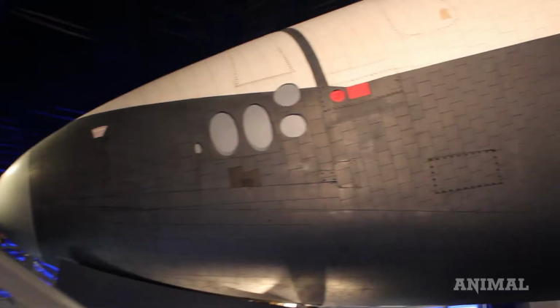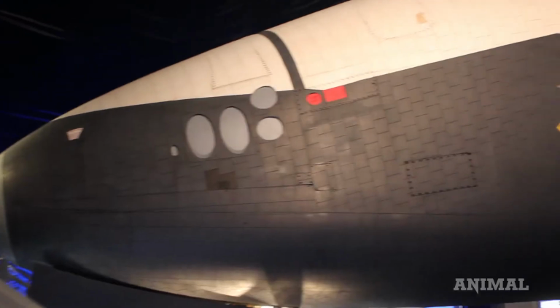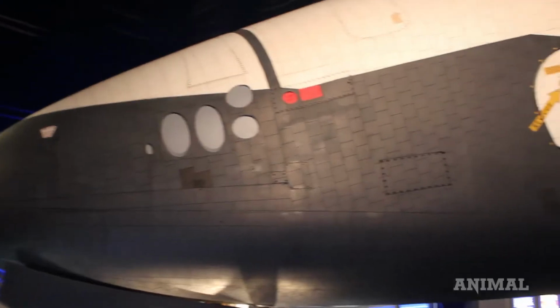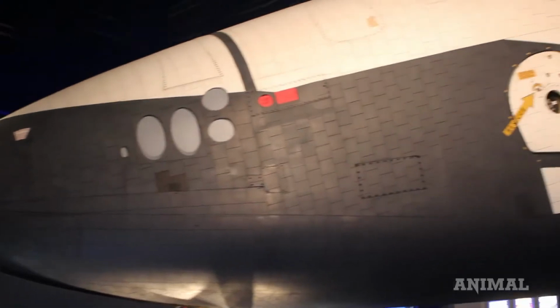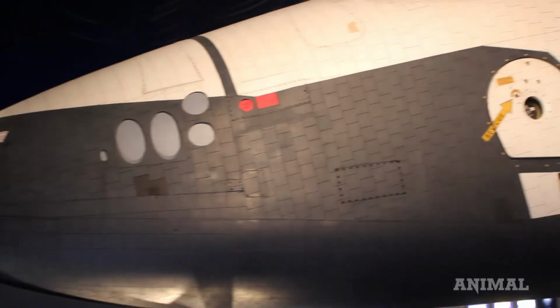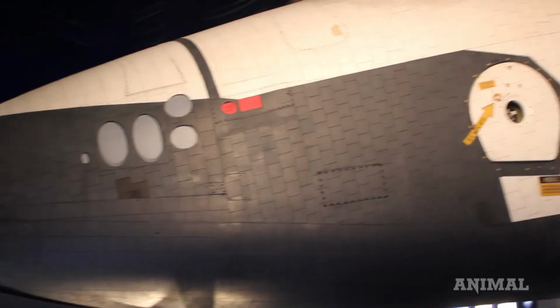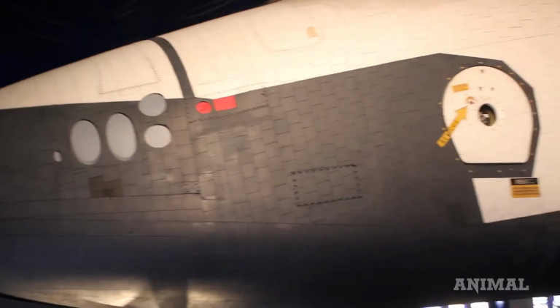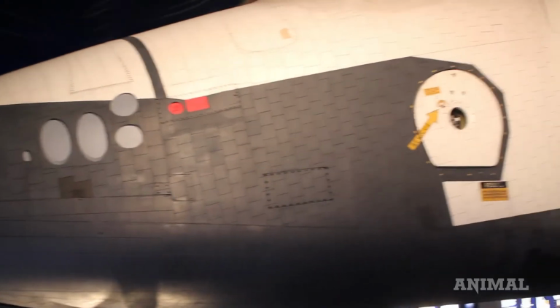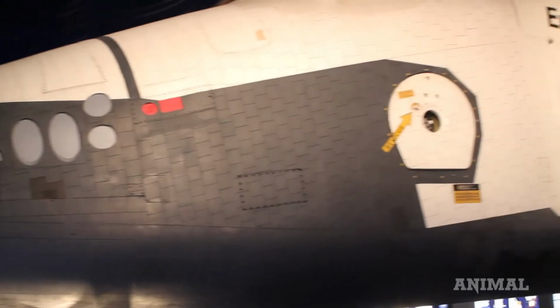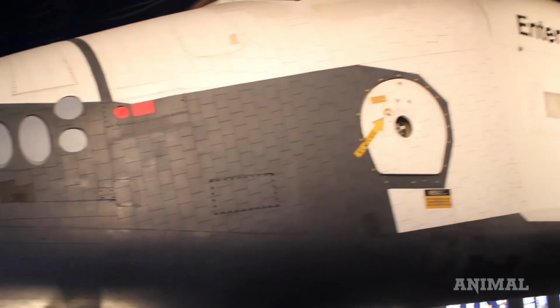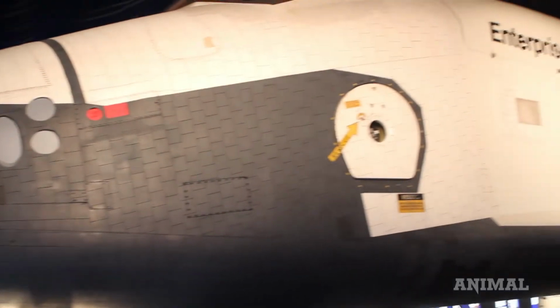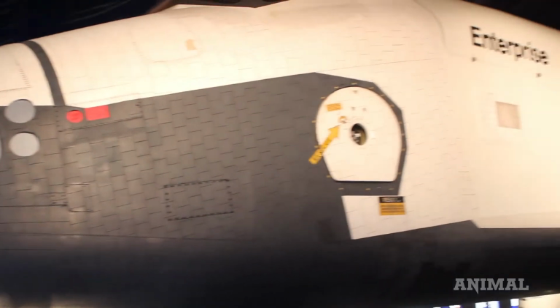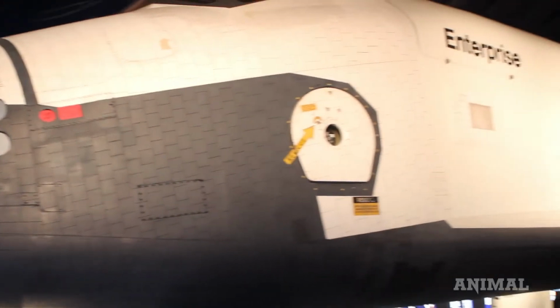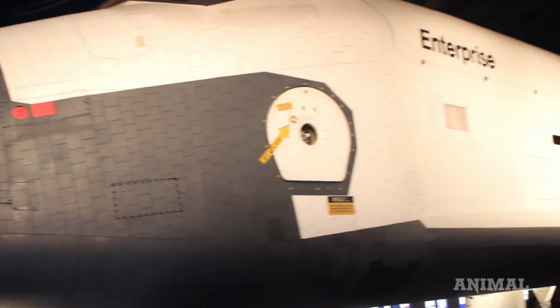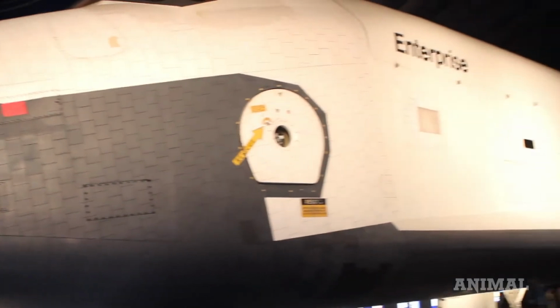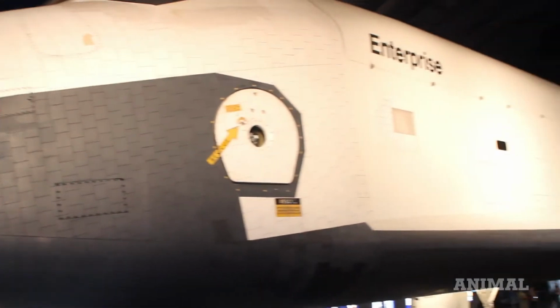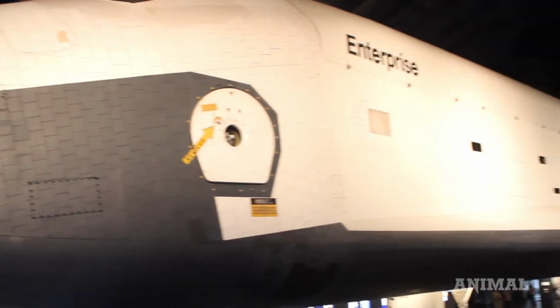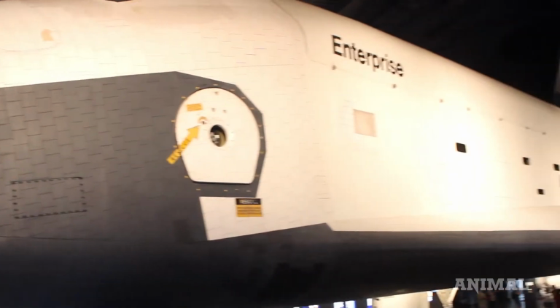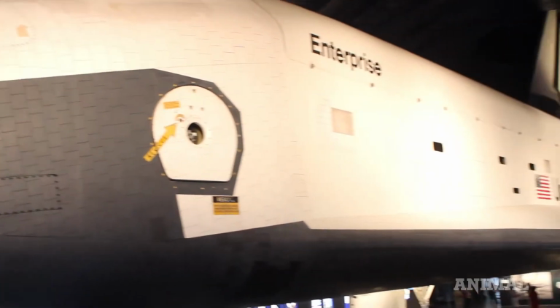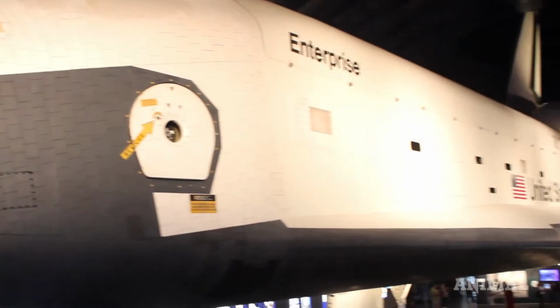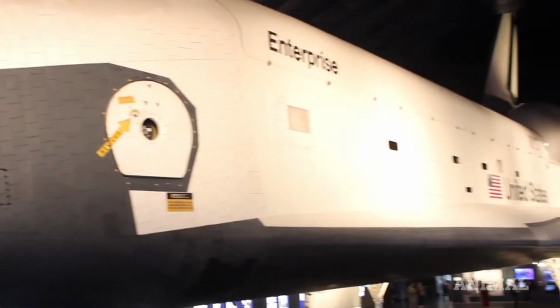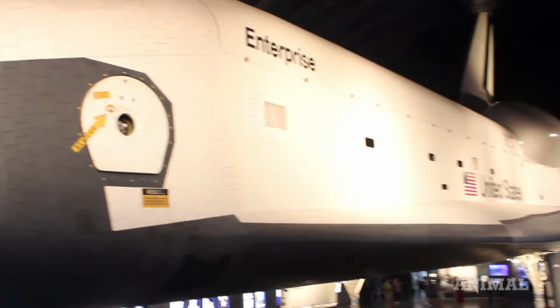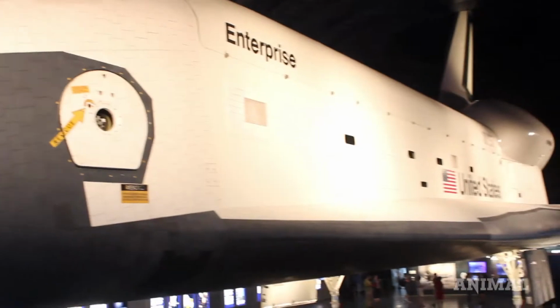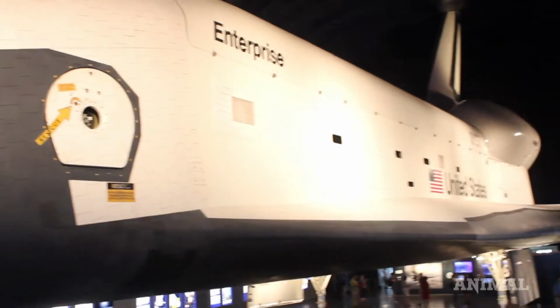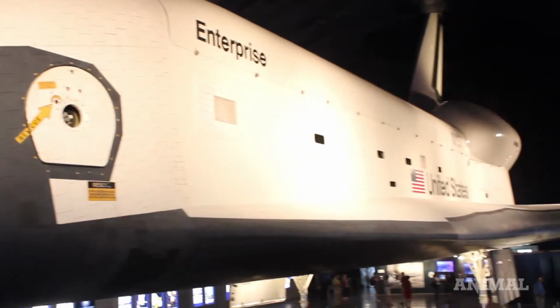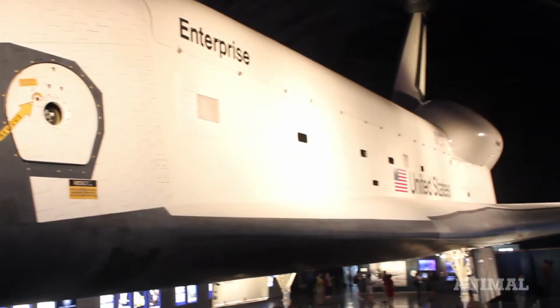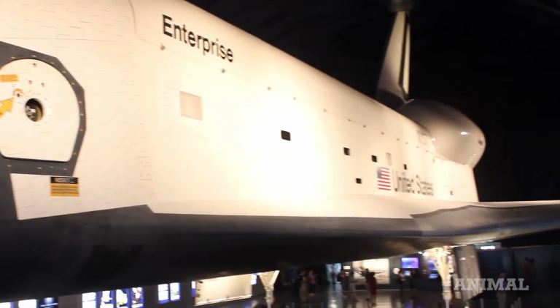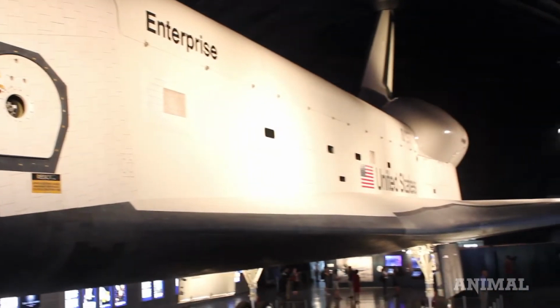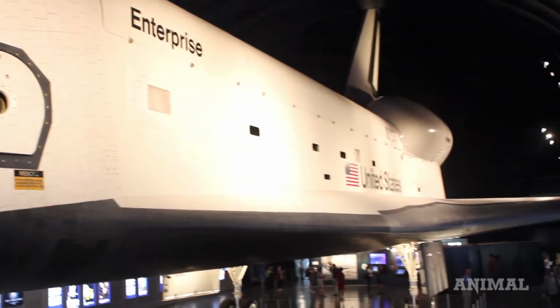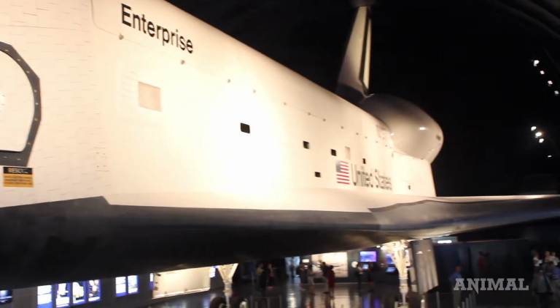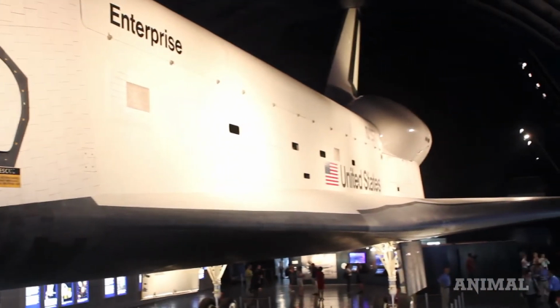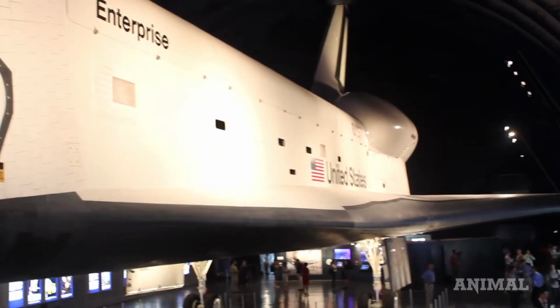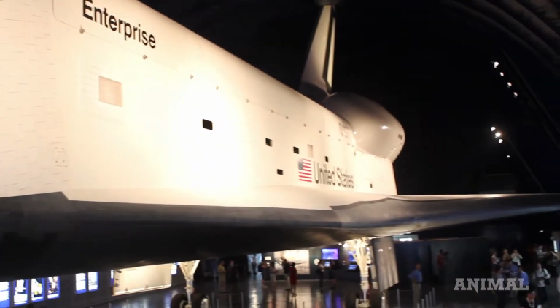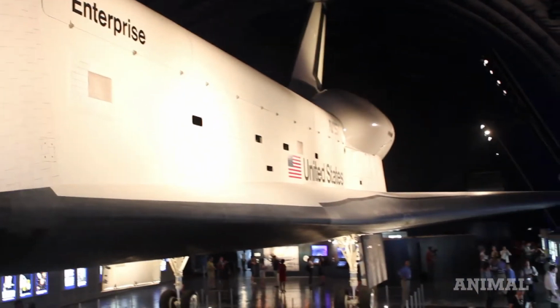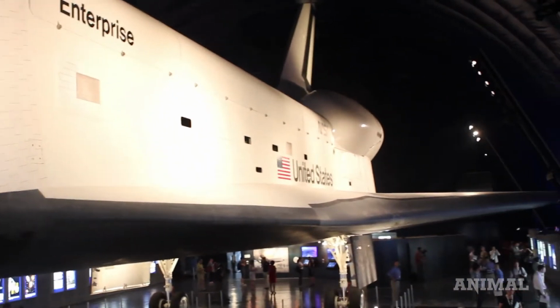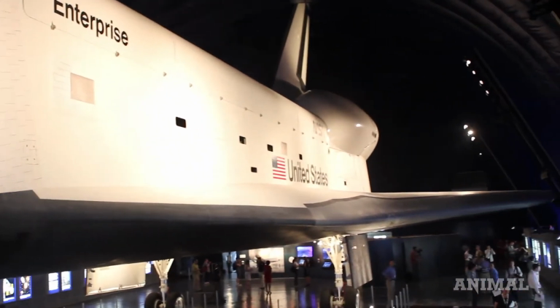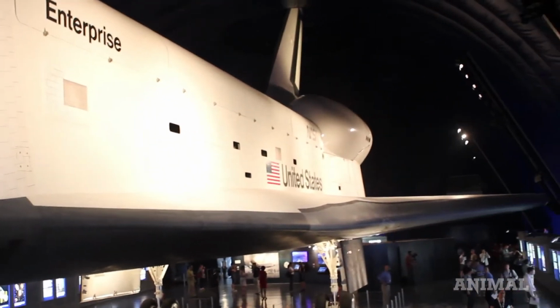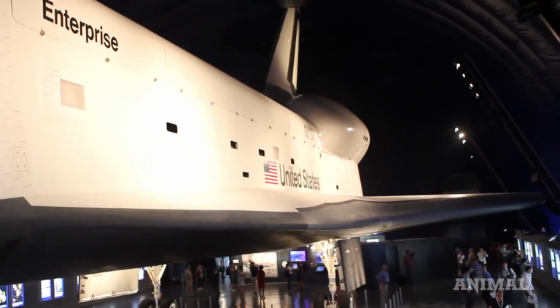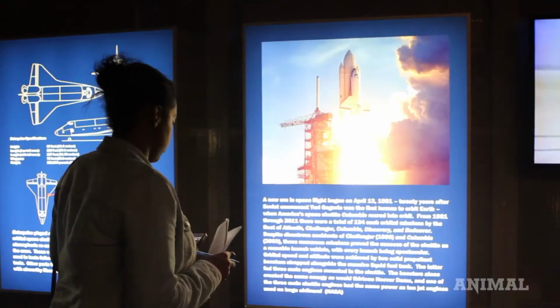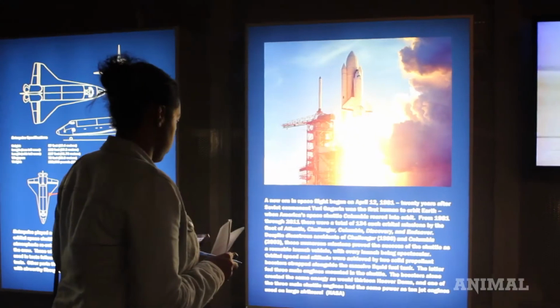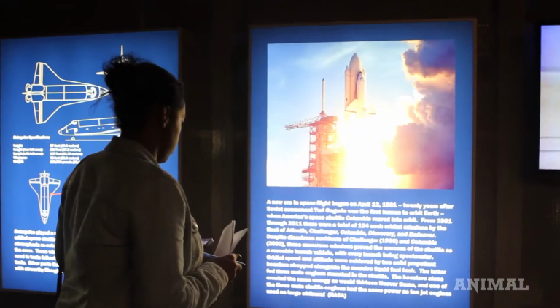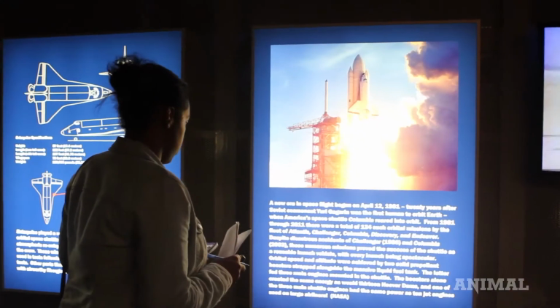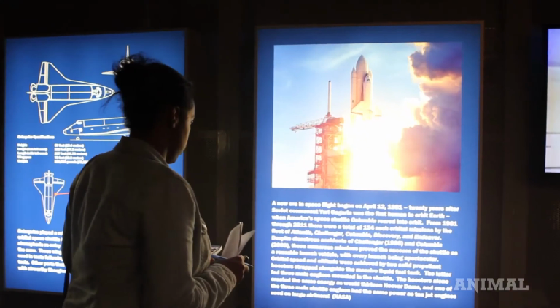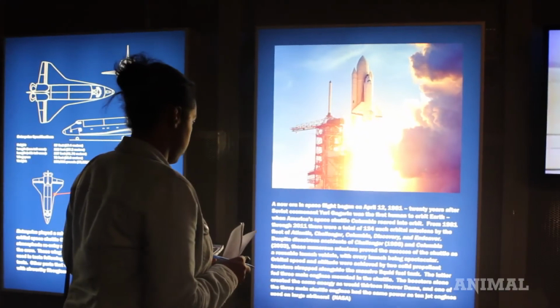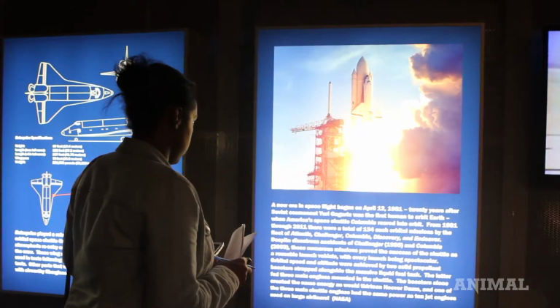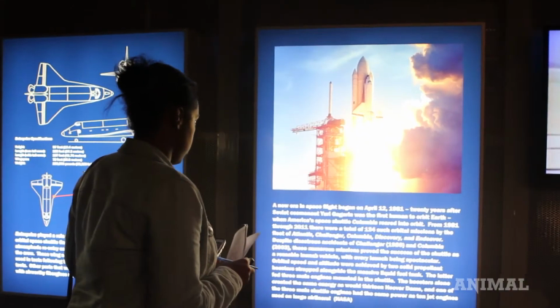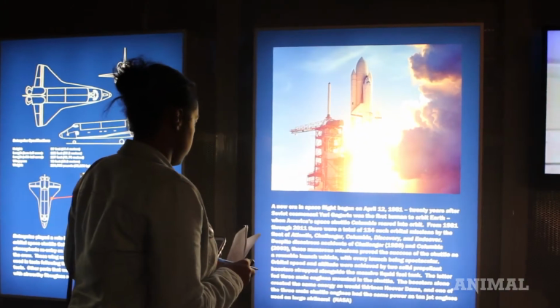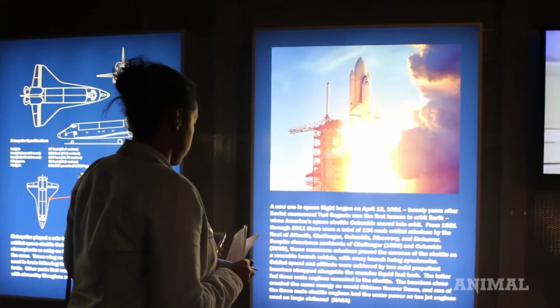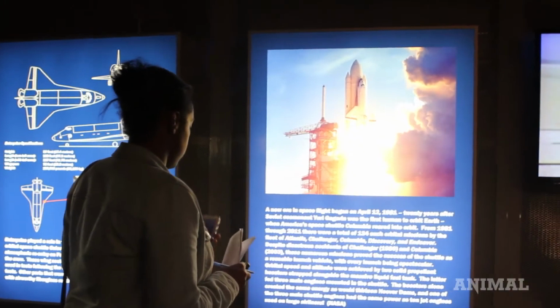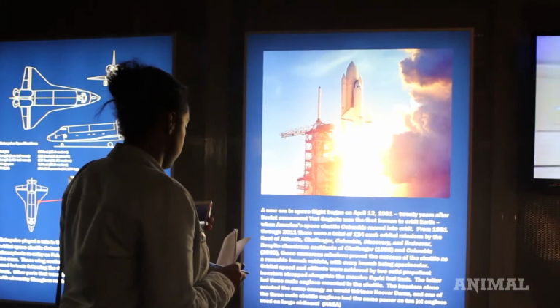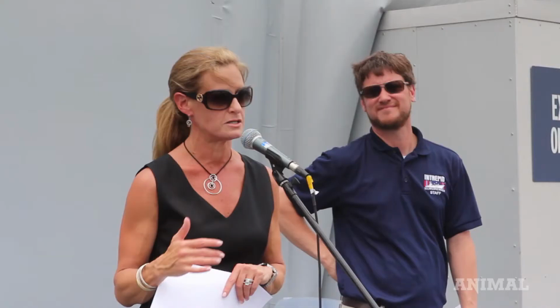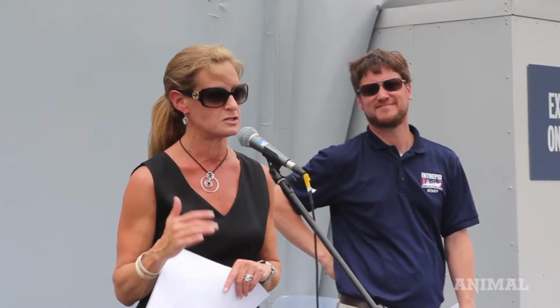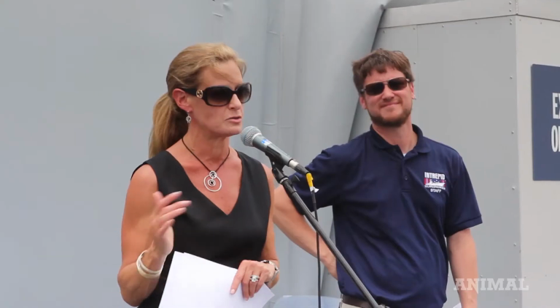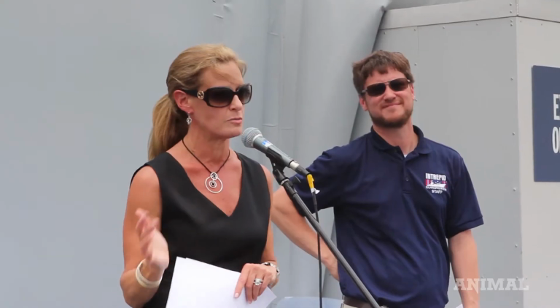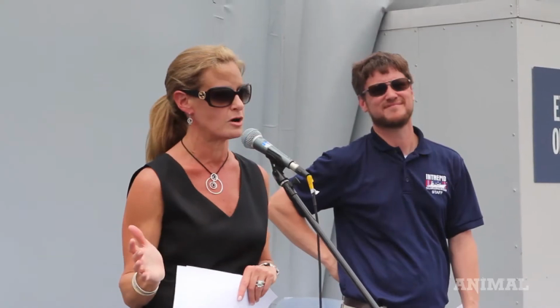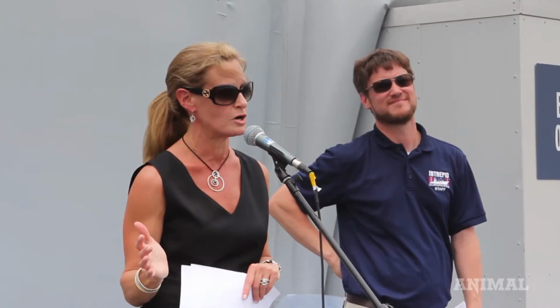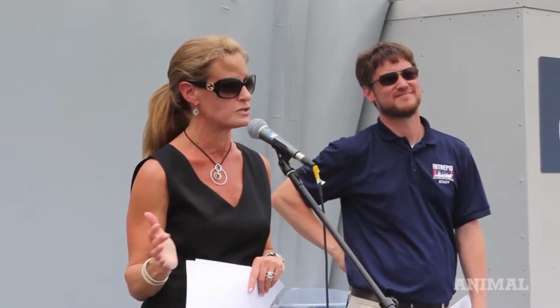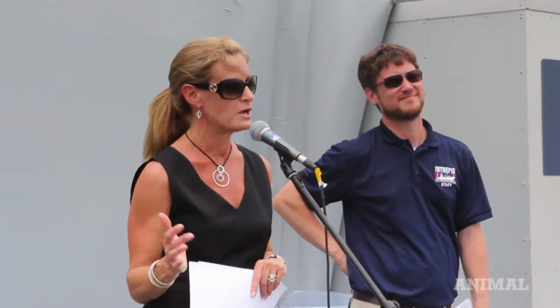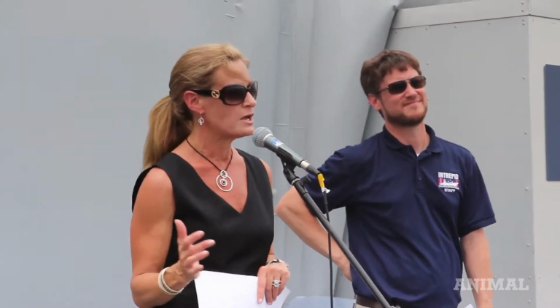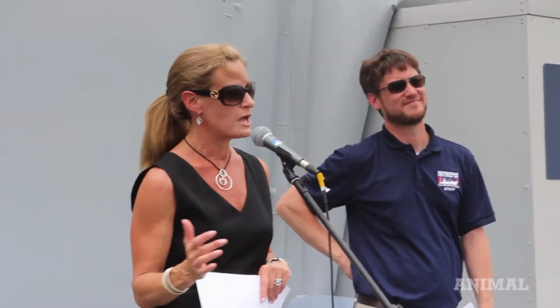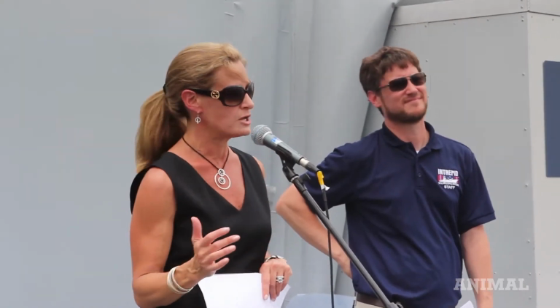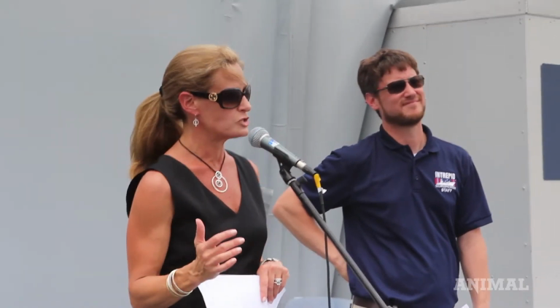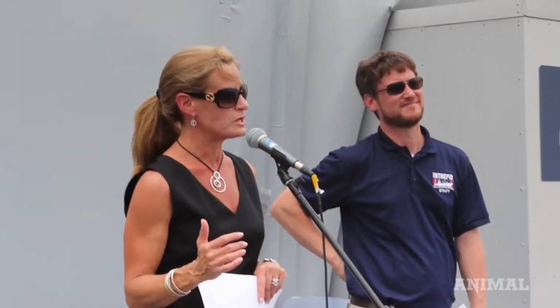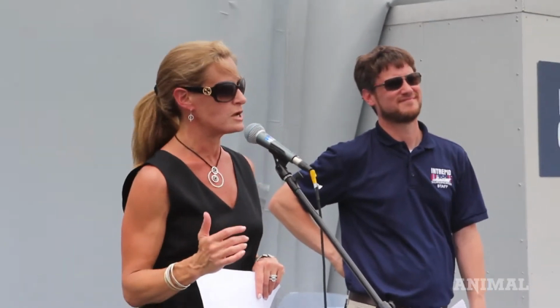This is a marvel that we have added, and we just hope that this will inspire our youth to be tomorrow's researchers, tomorrow's scientists, tomorrow's engineers.